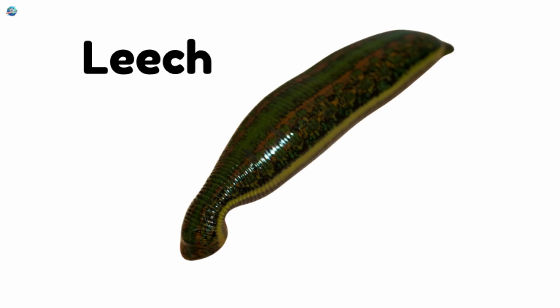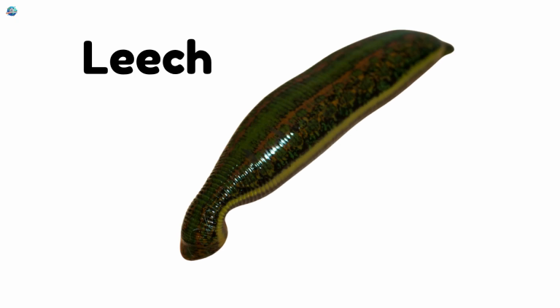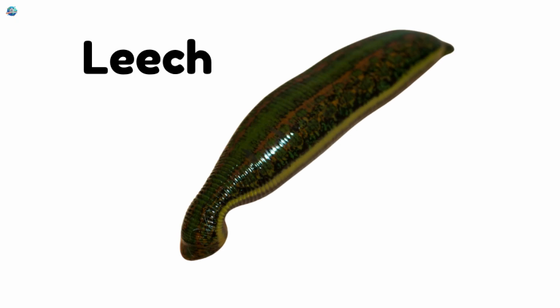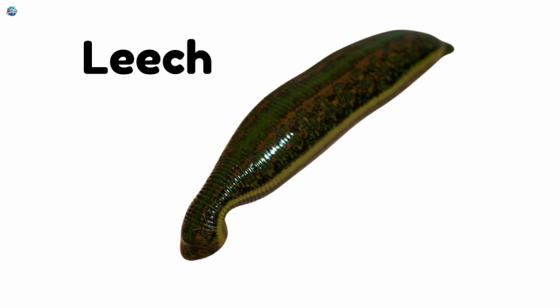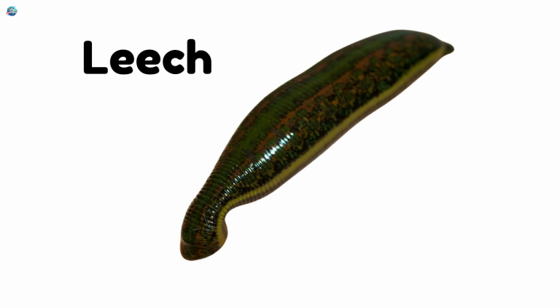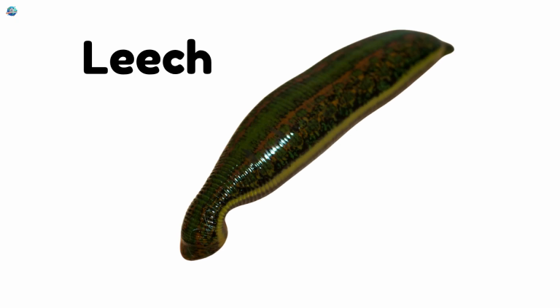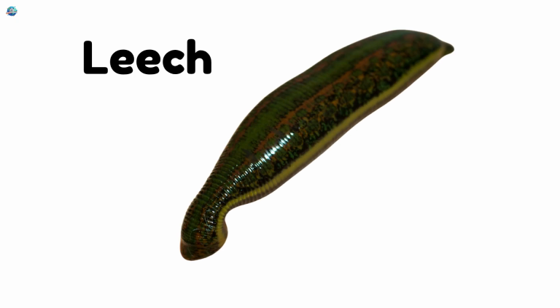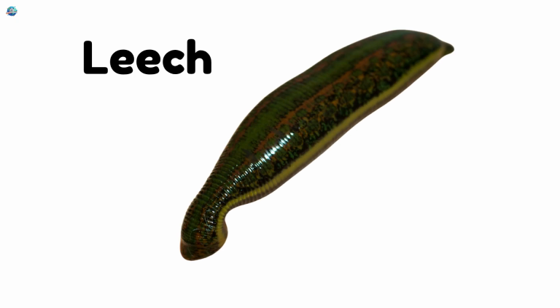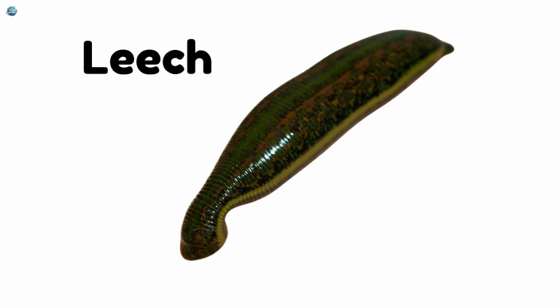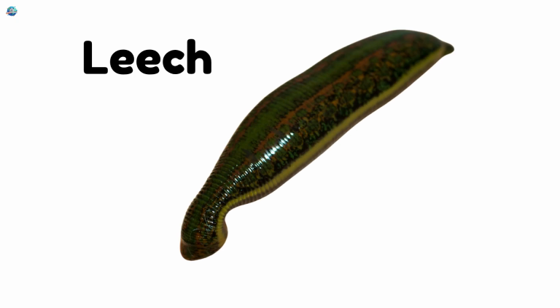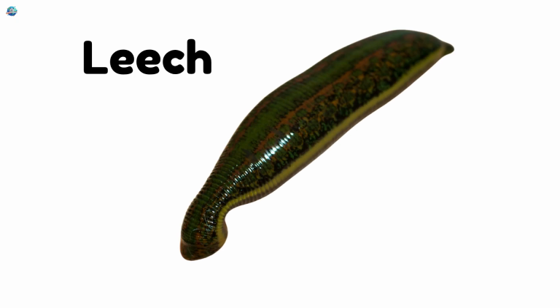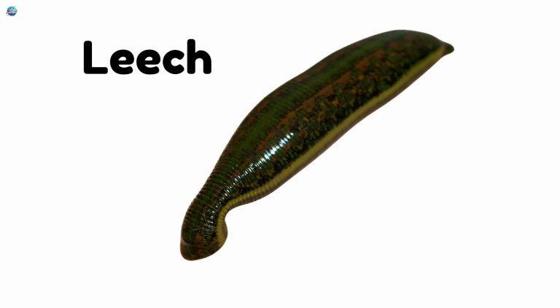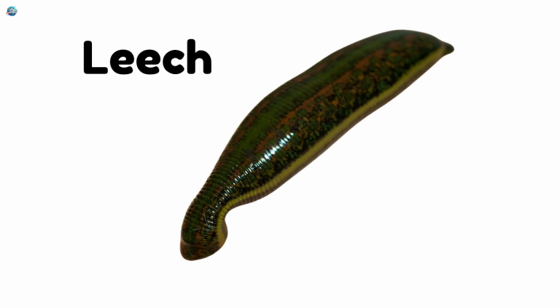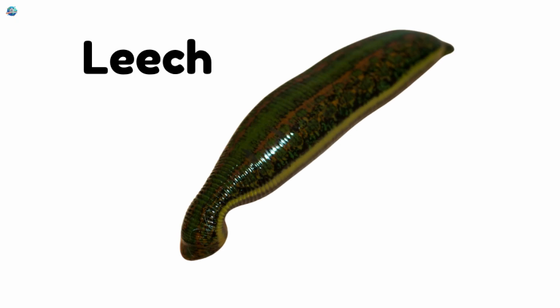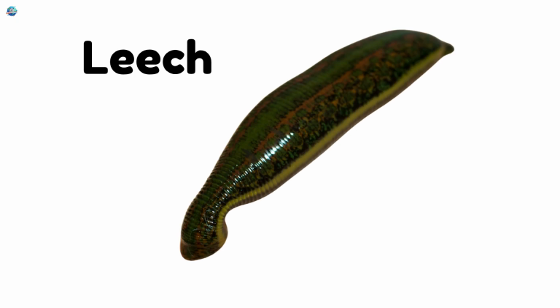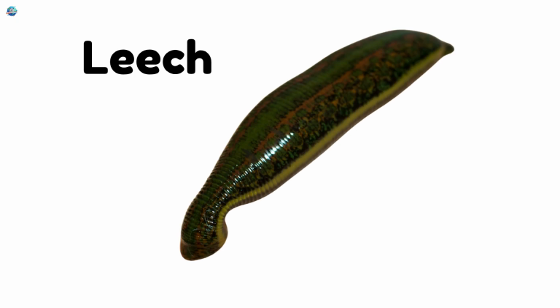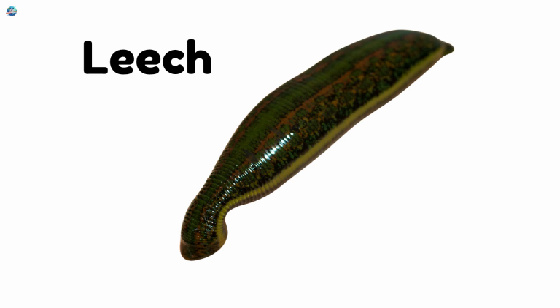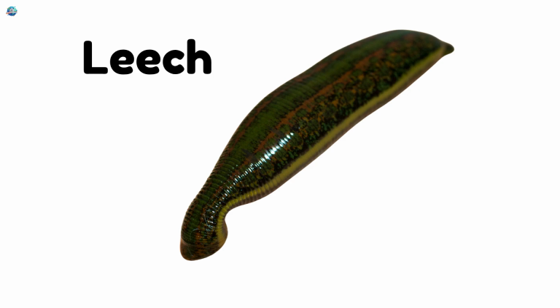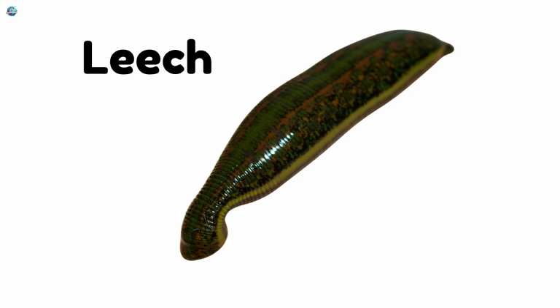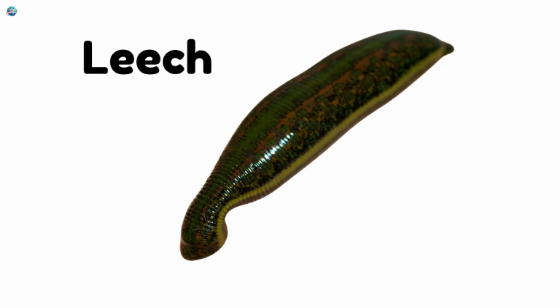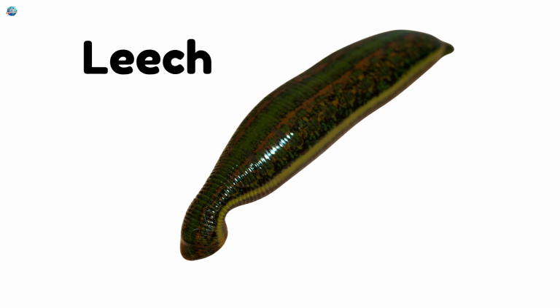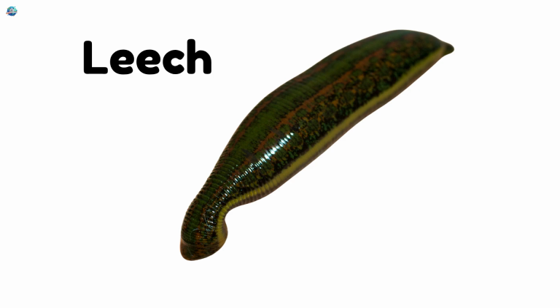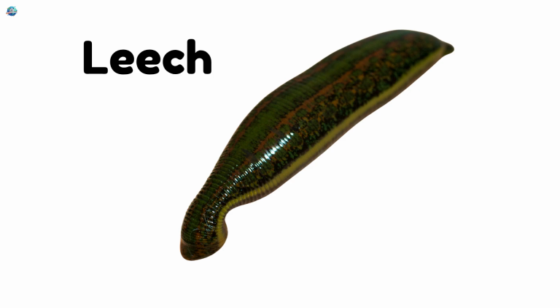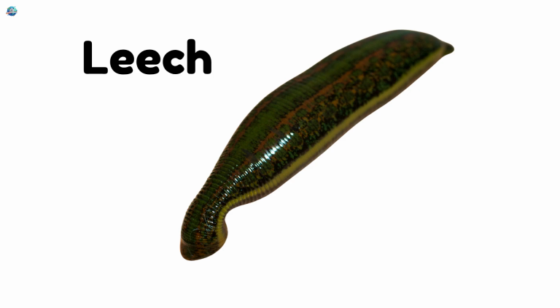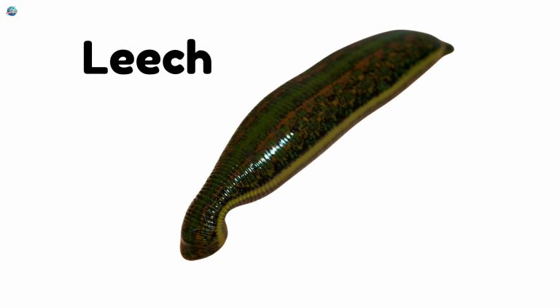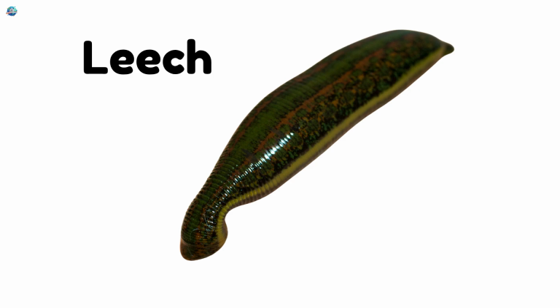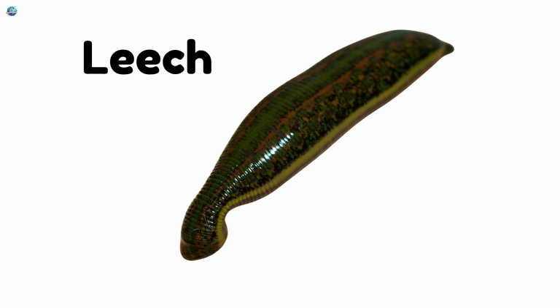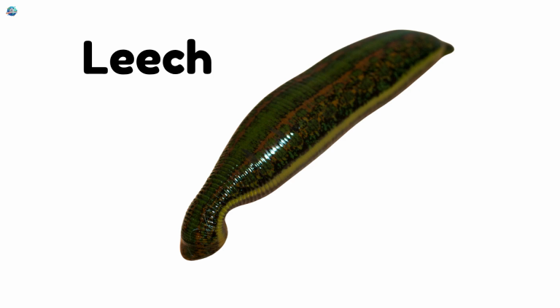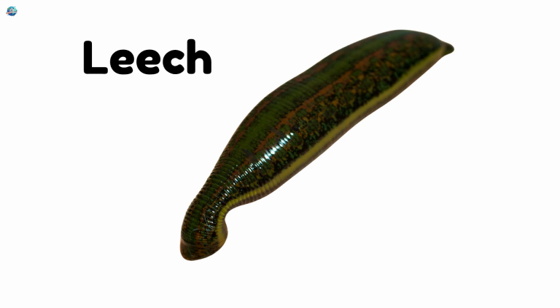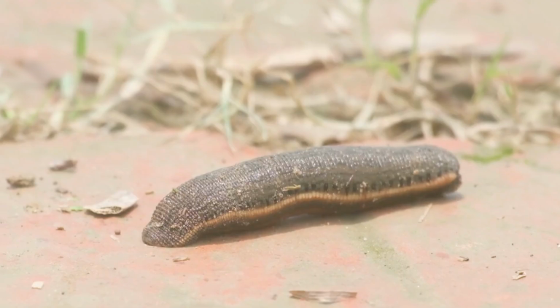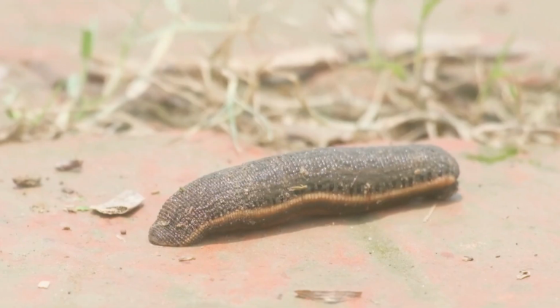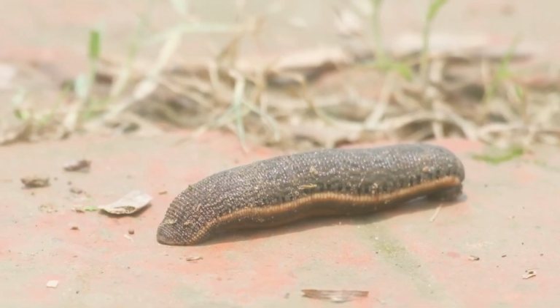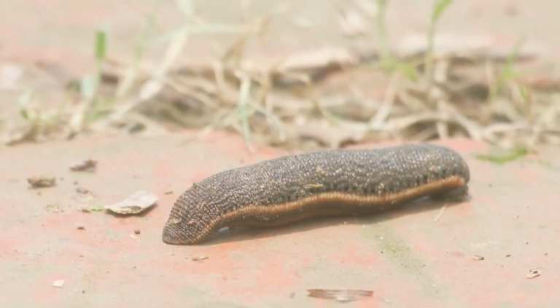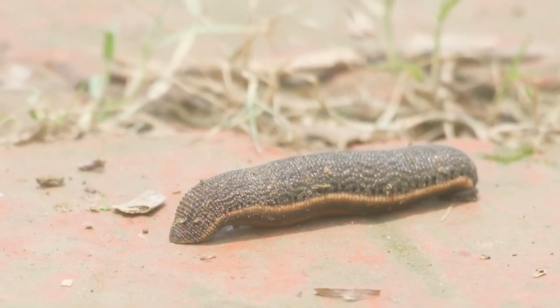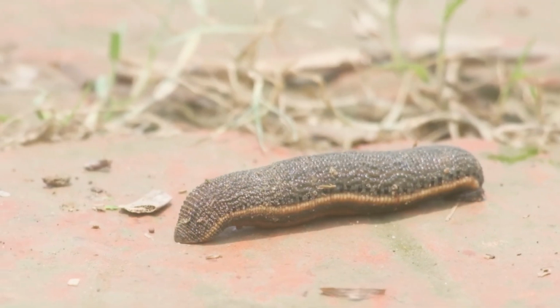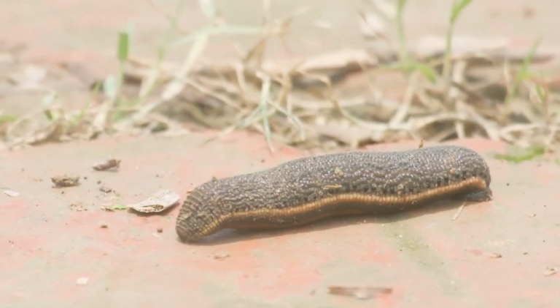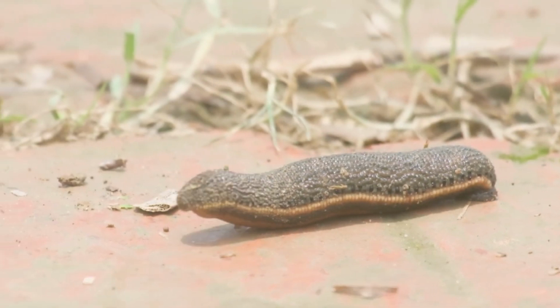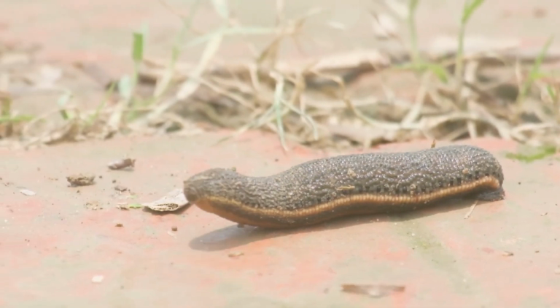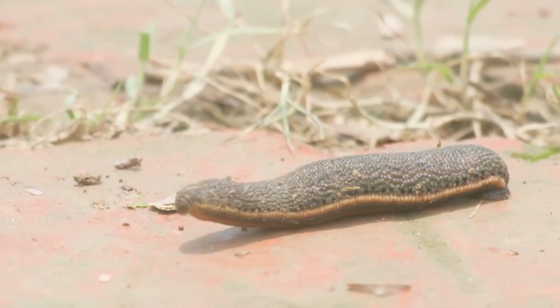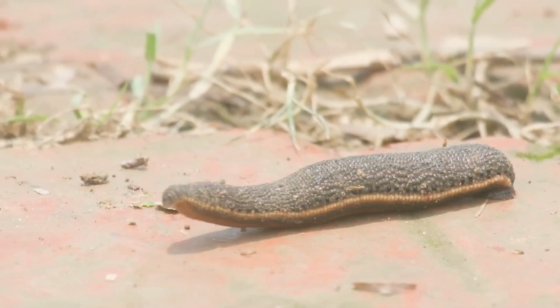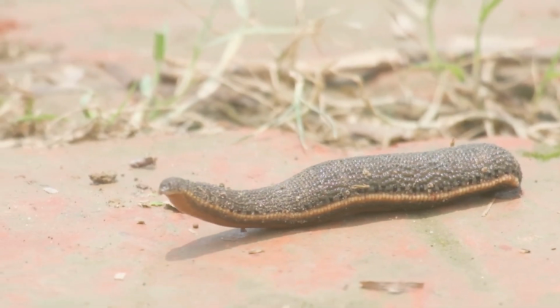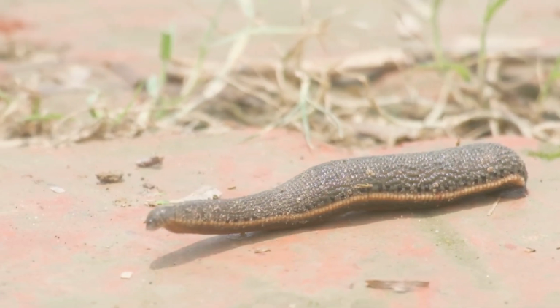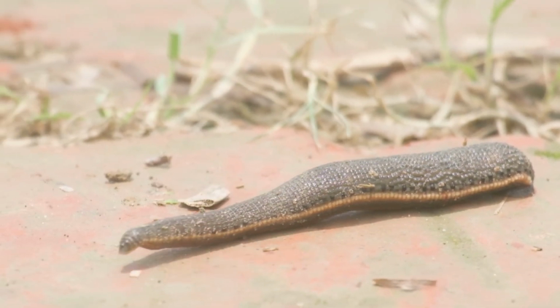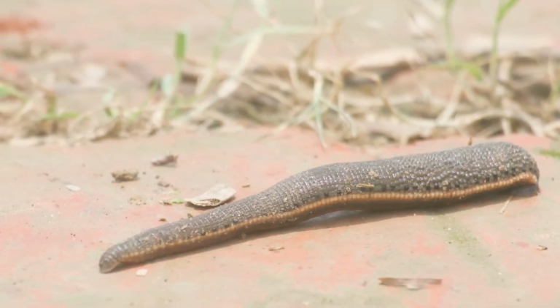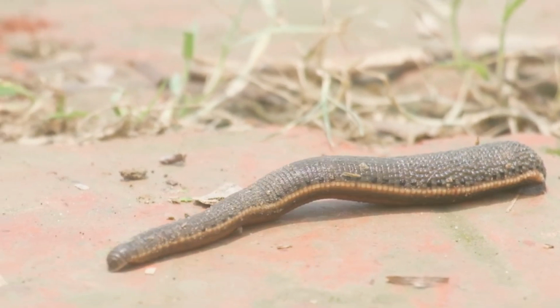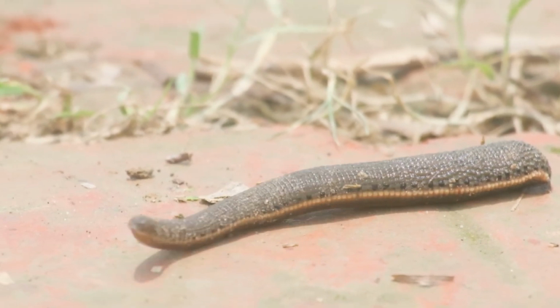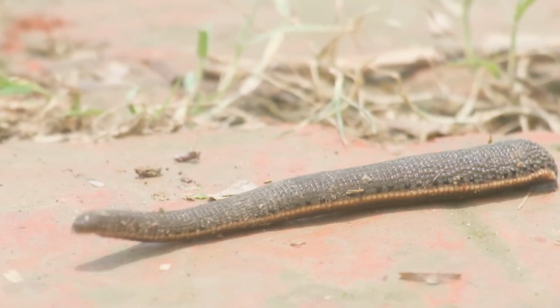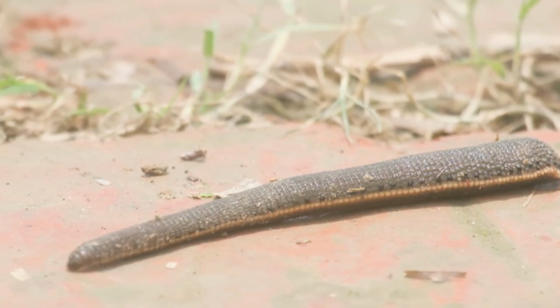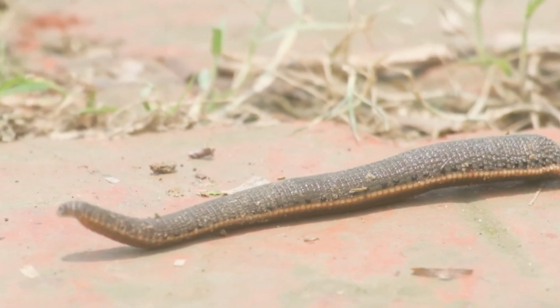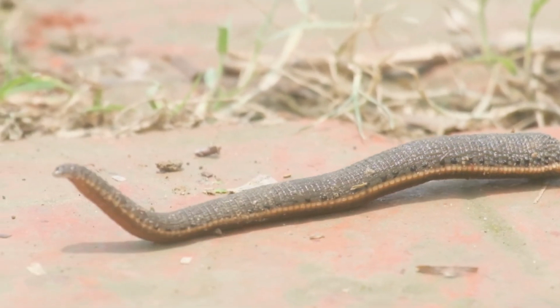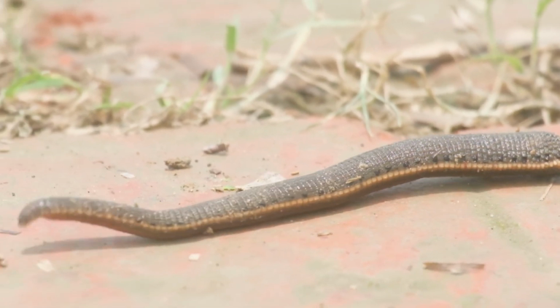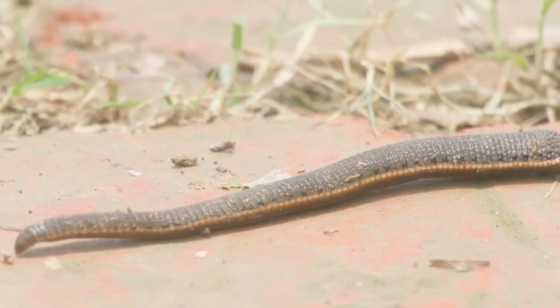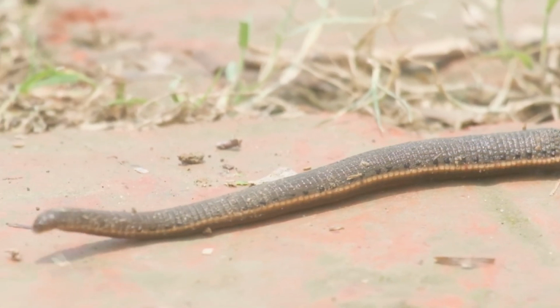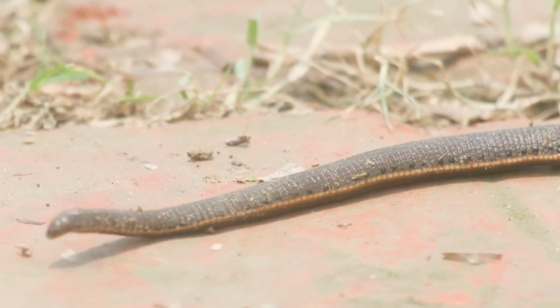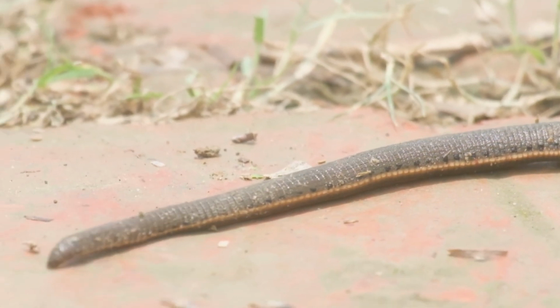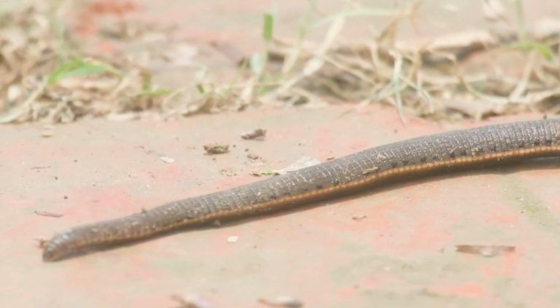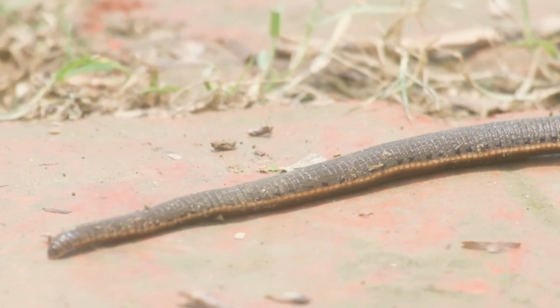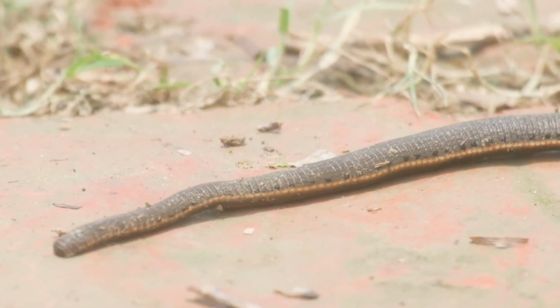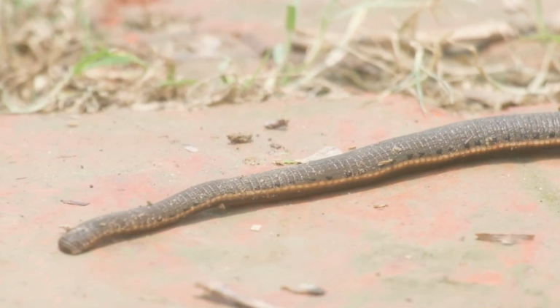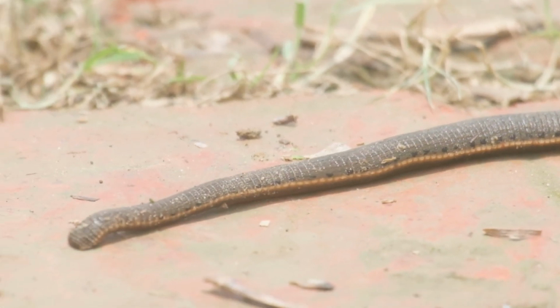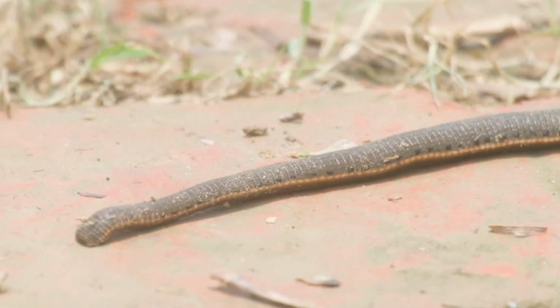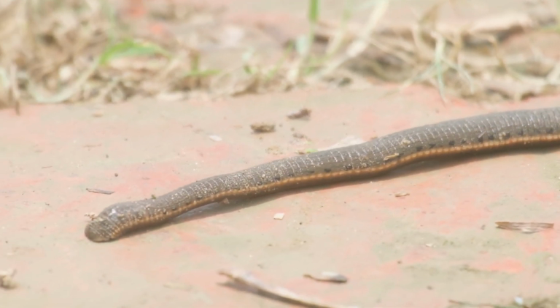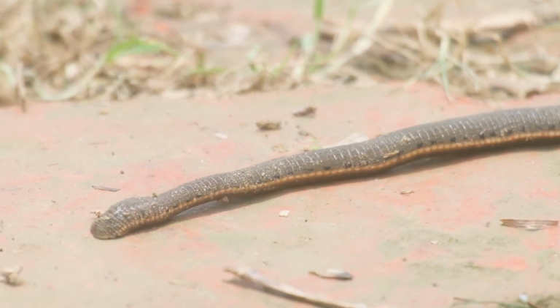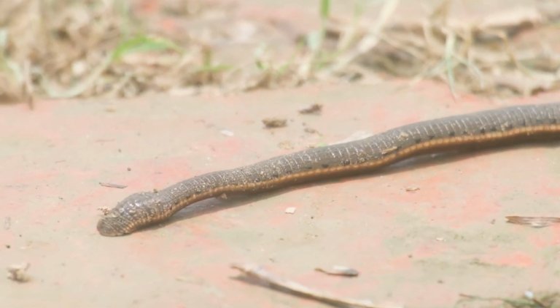Leech. Leeches crawl in water and feed on tiny drops of blood or plants.